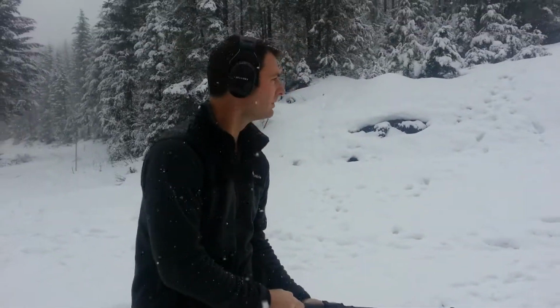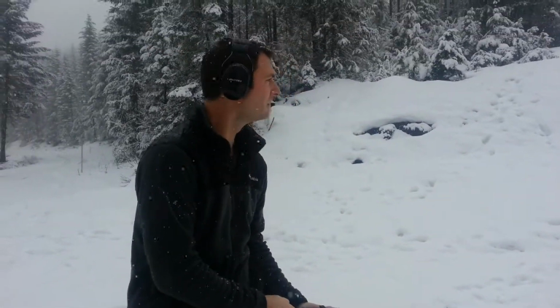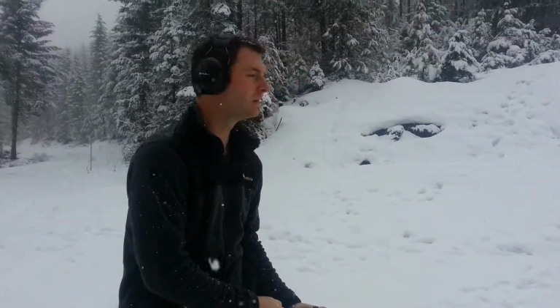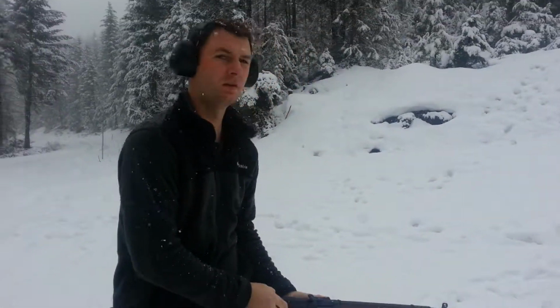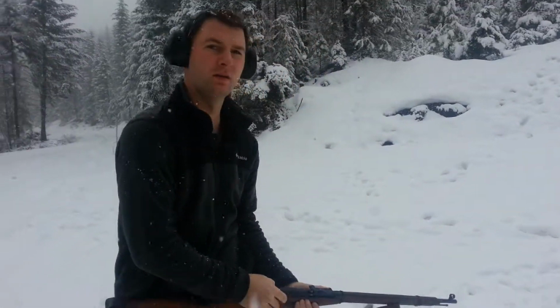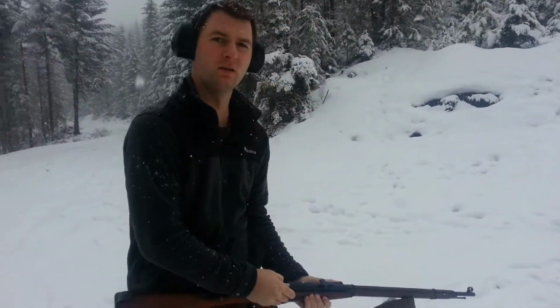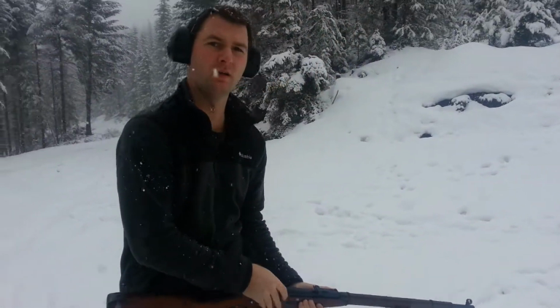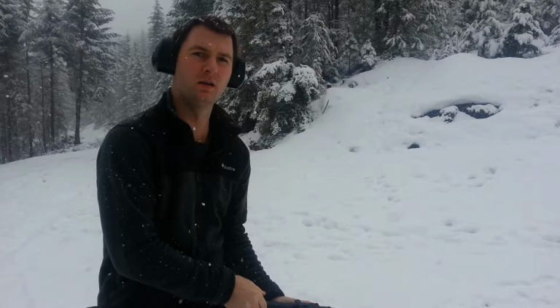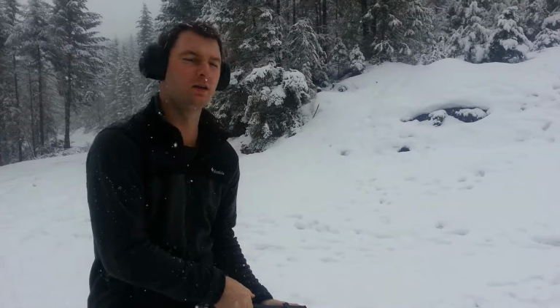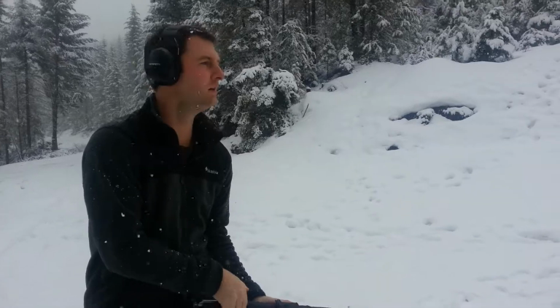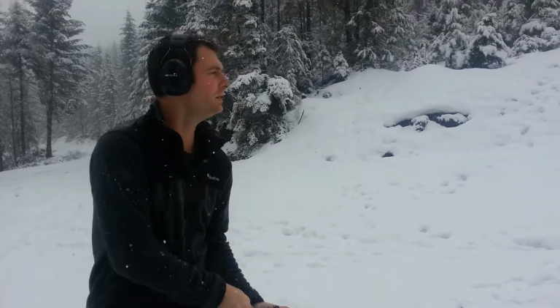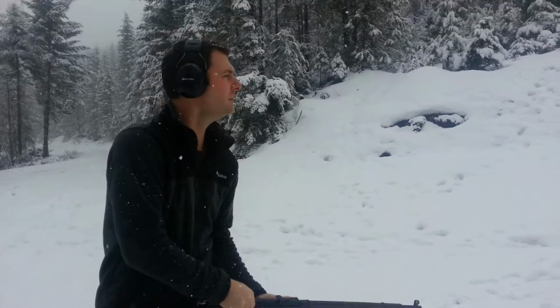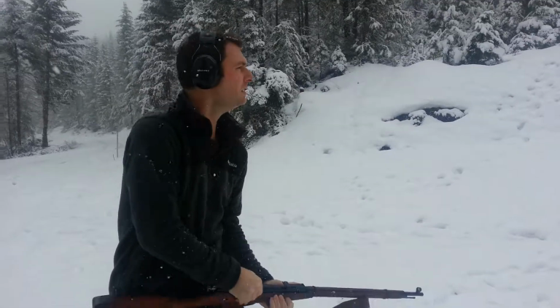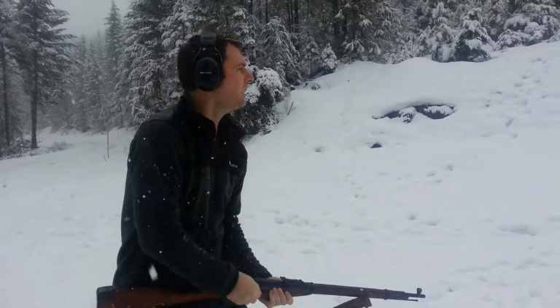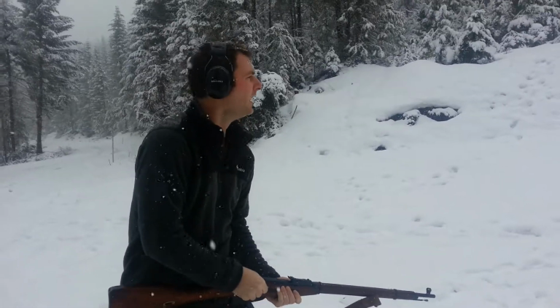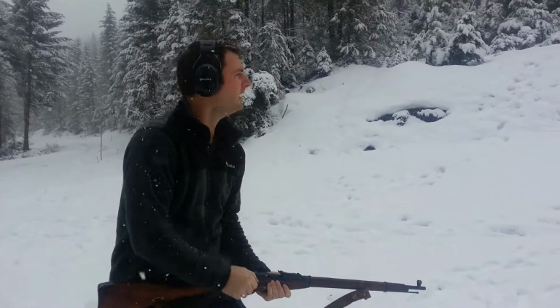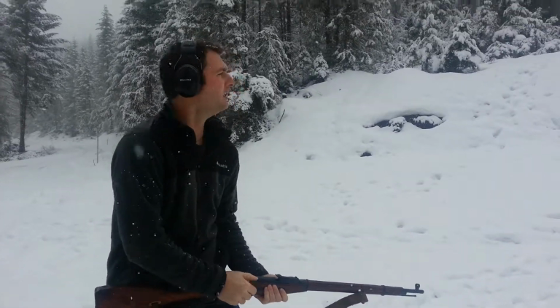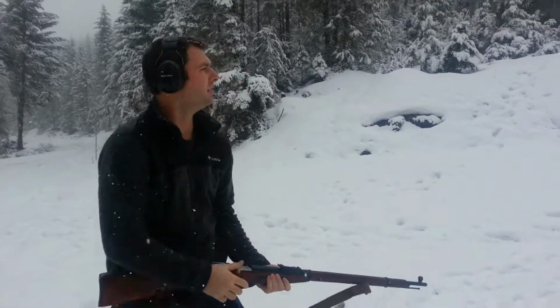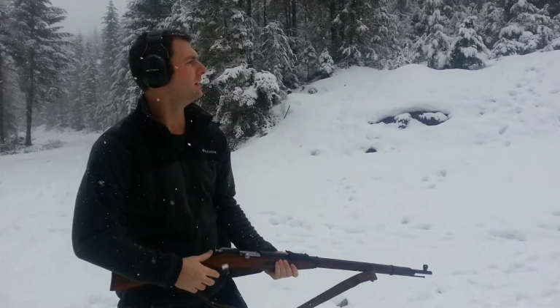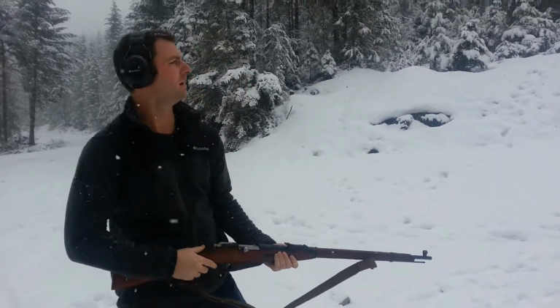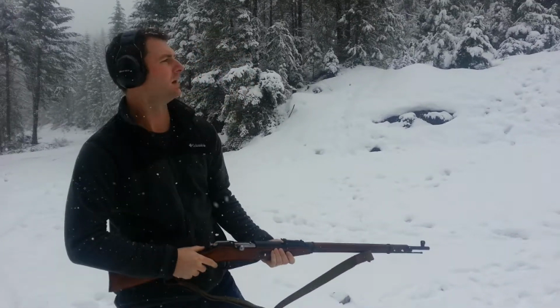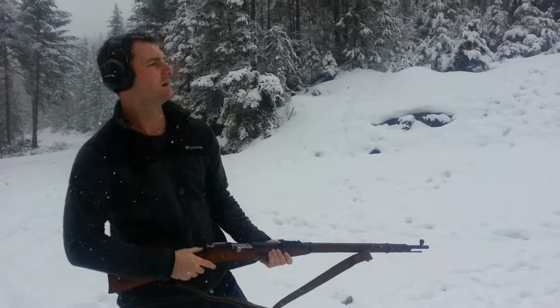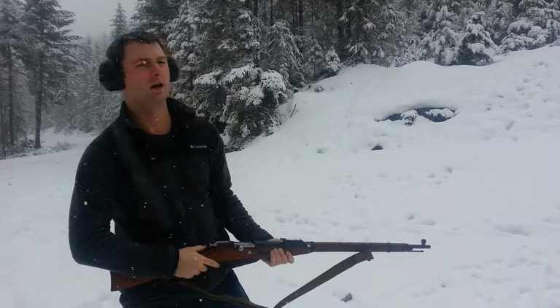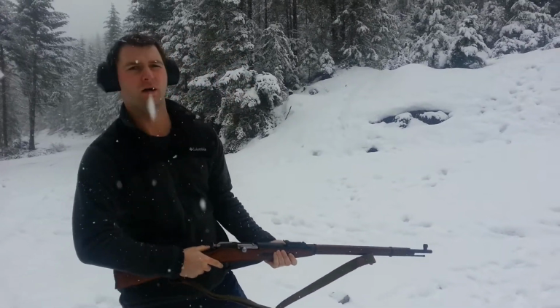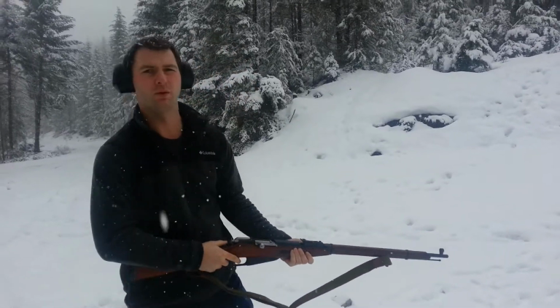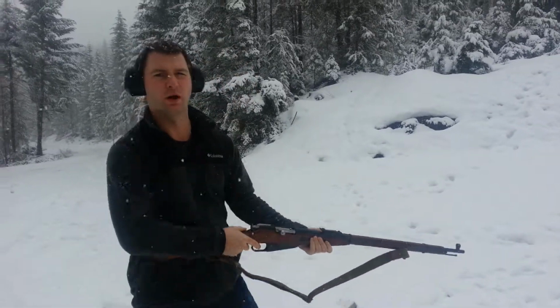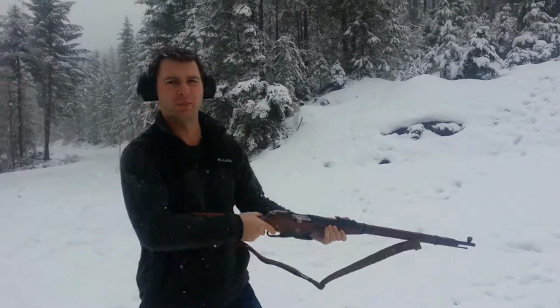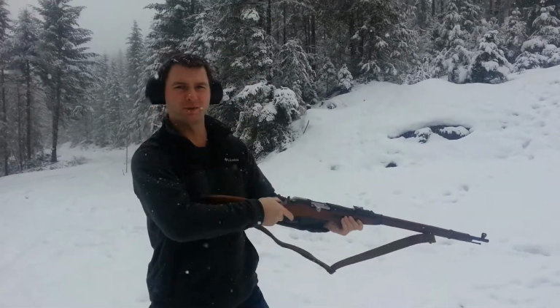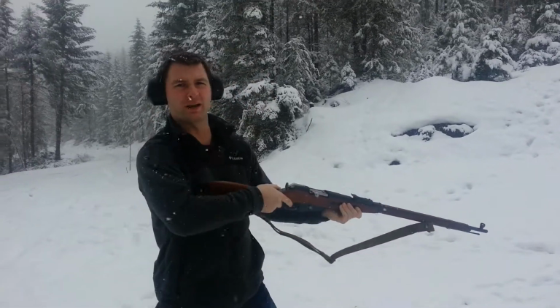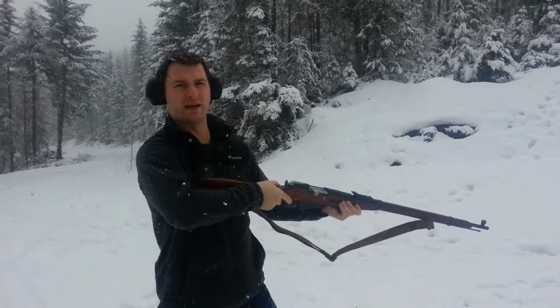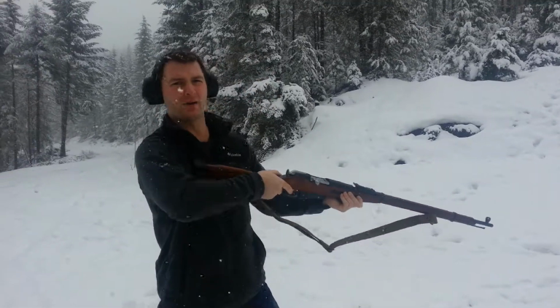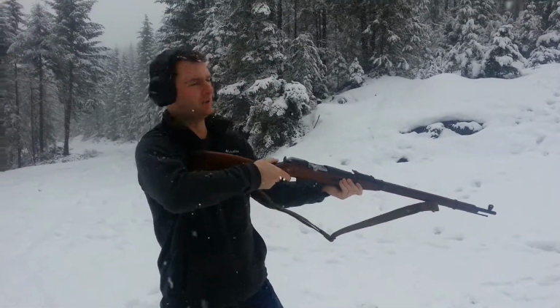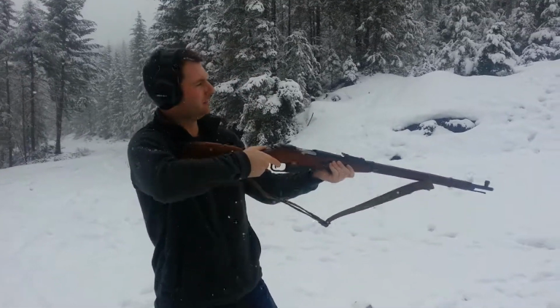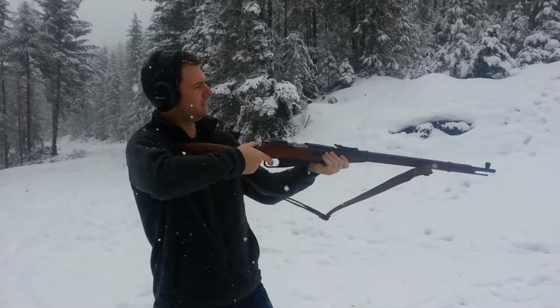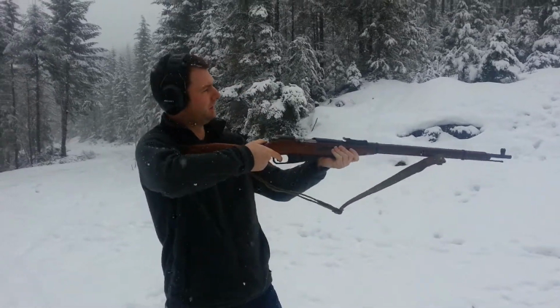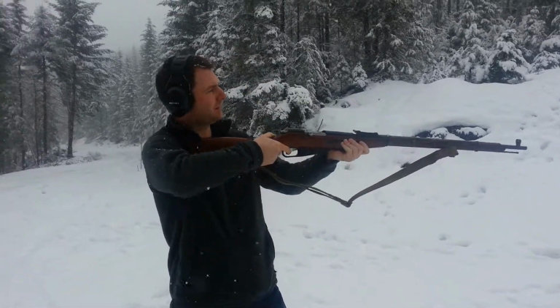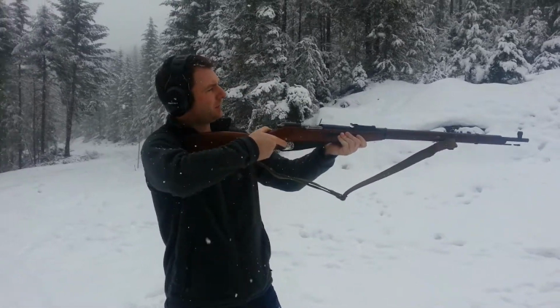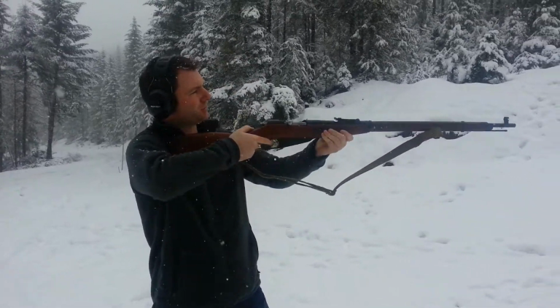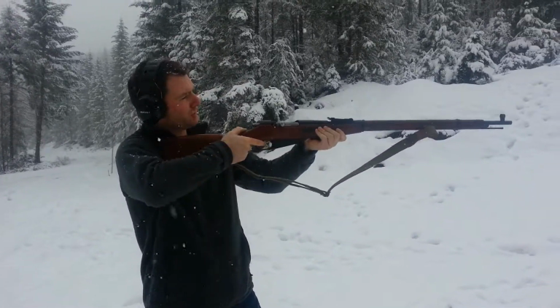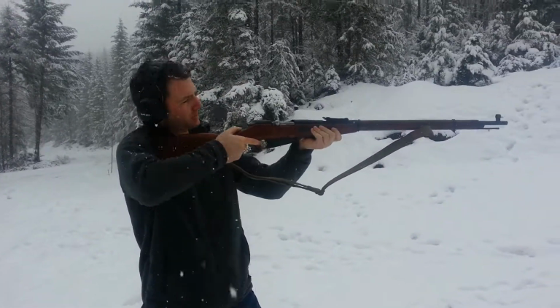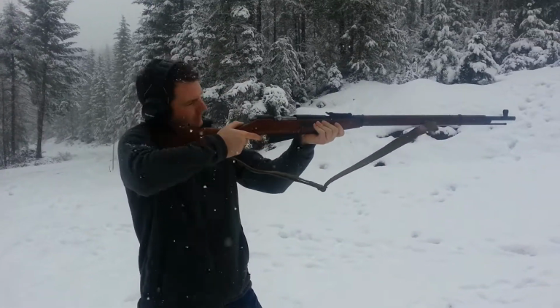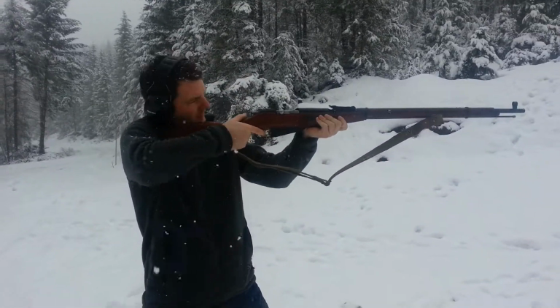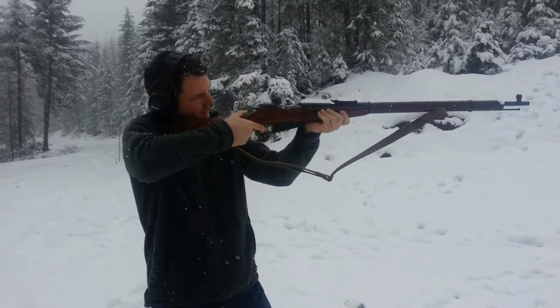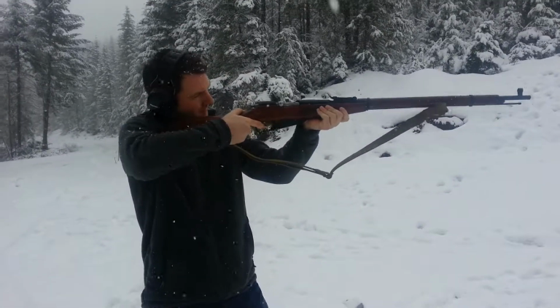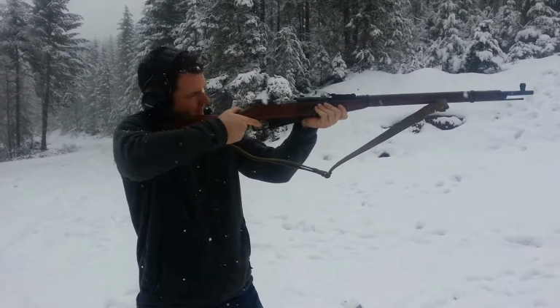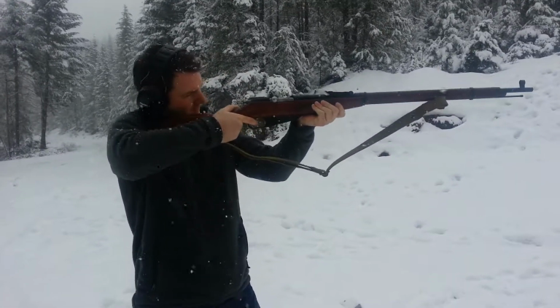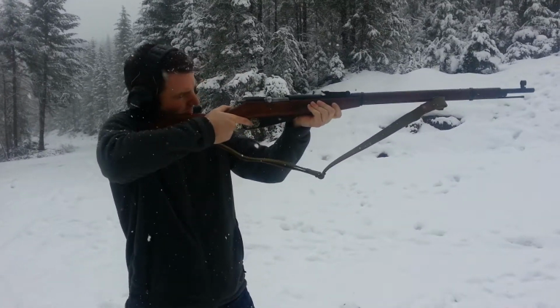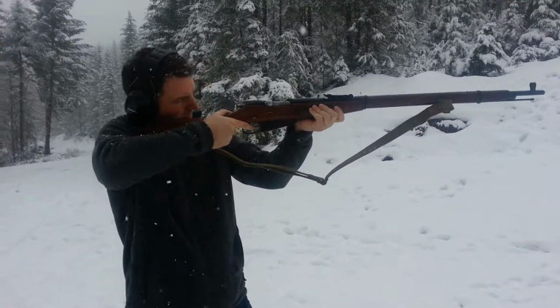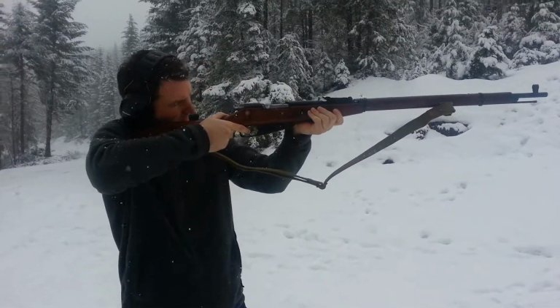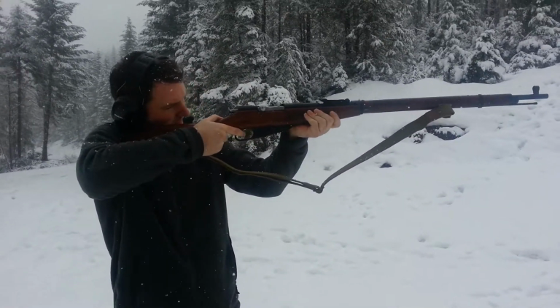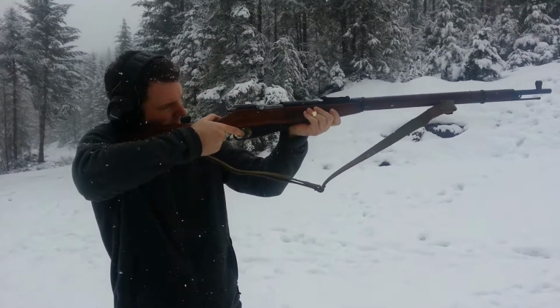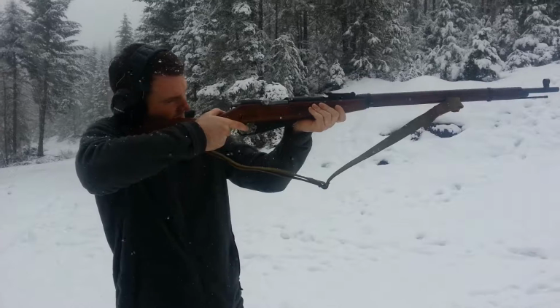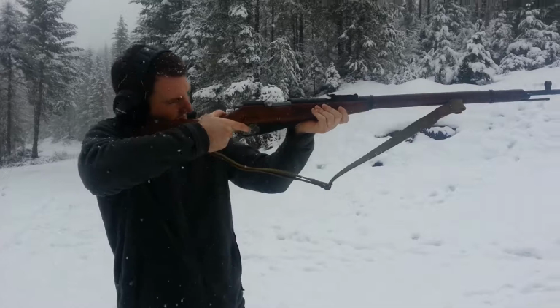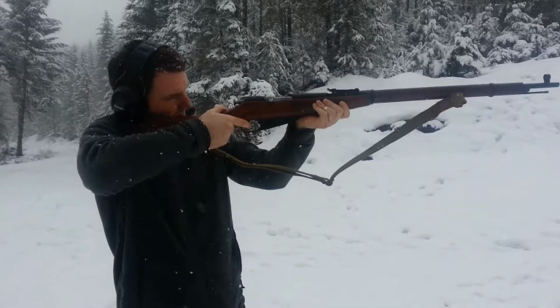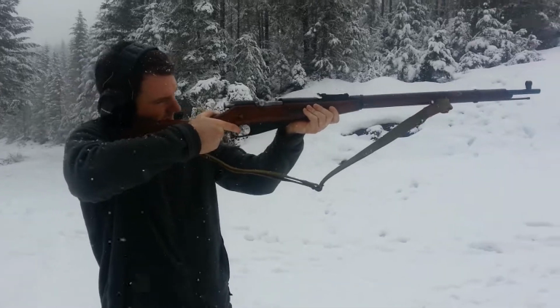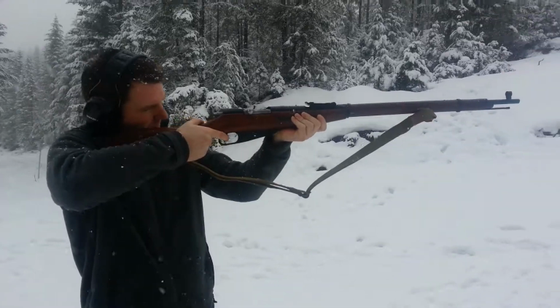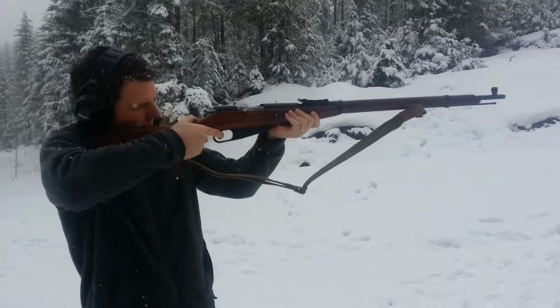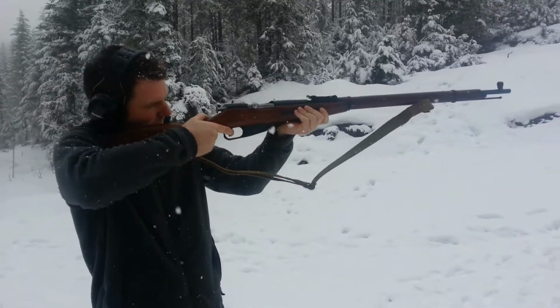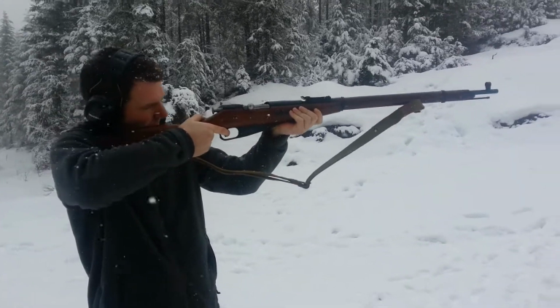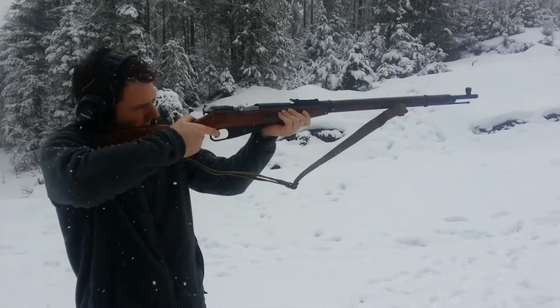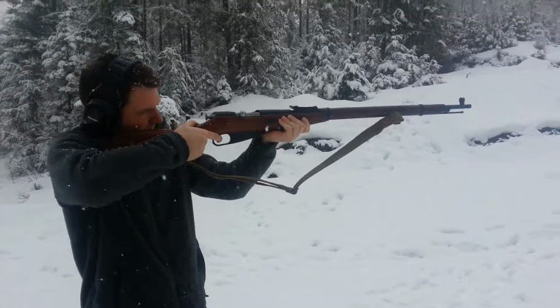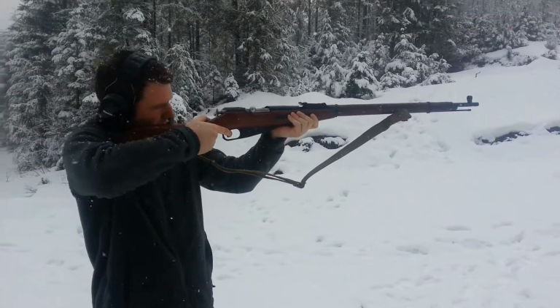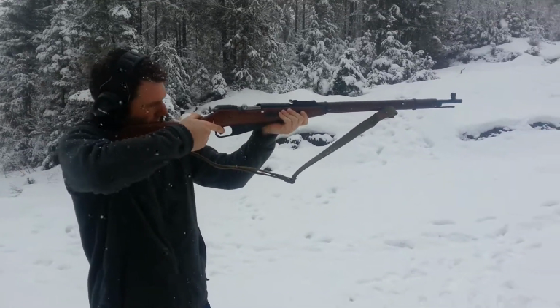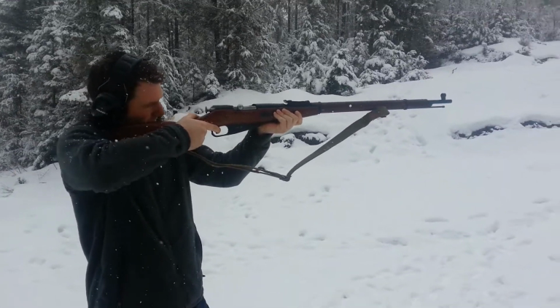Blake, where are we firing at? Where is this? Where are we right now? I'm not really sure. I think we're in Molalla slash Estacada.